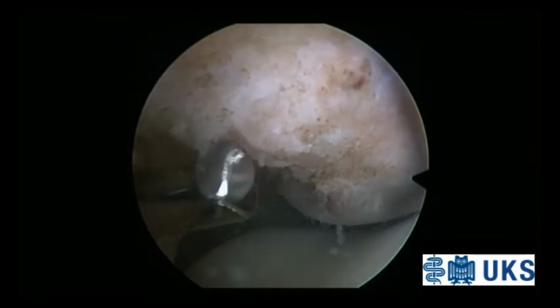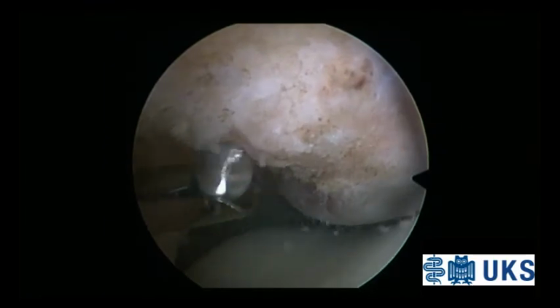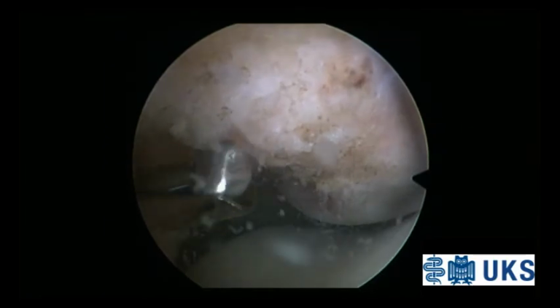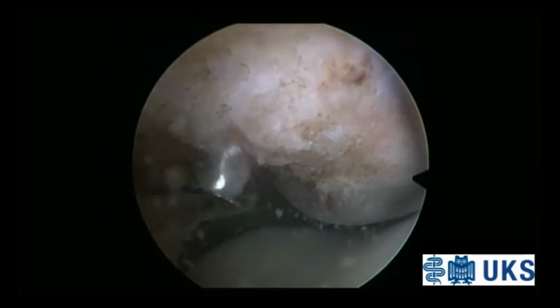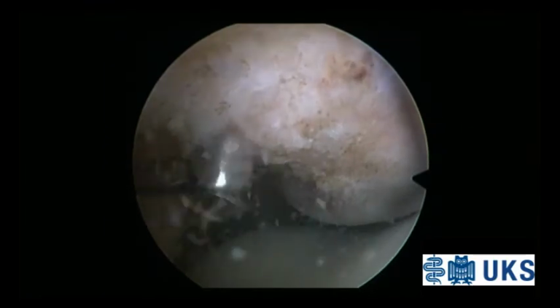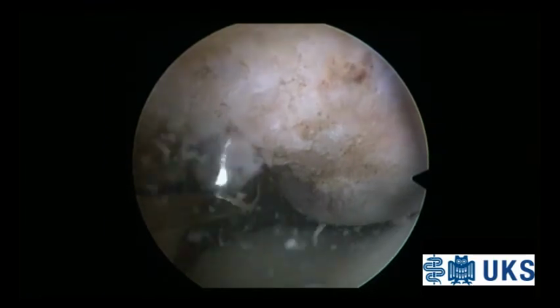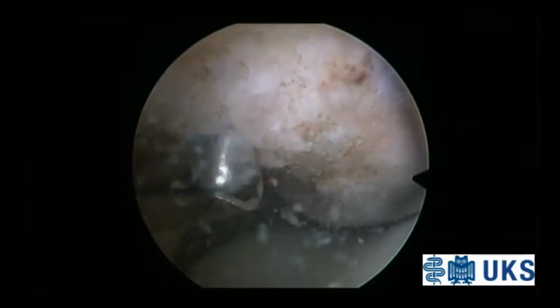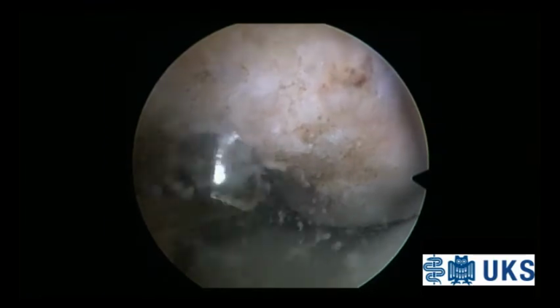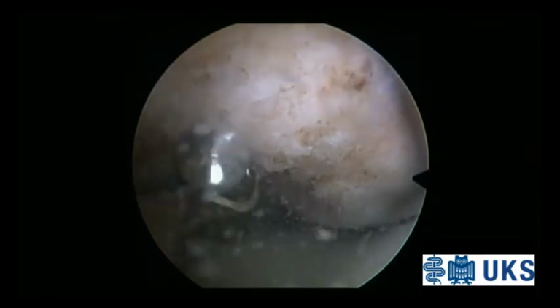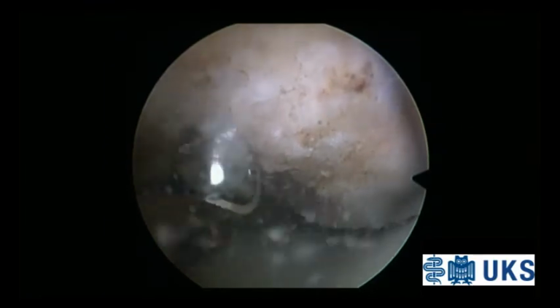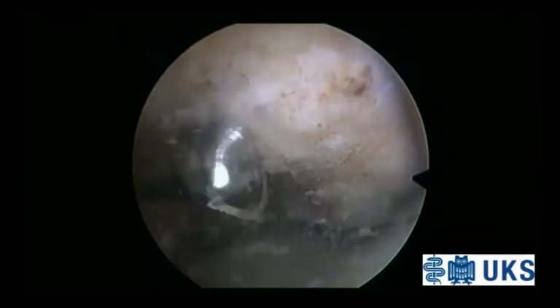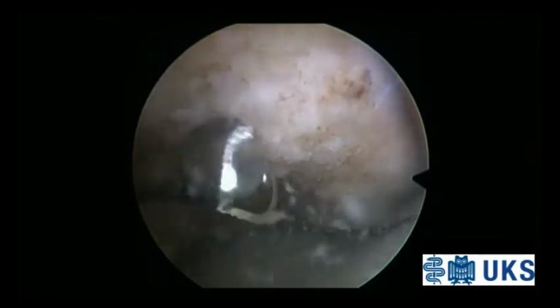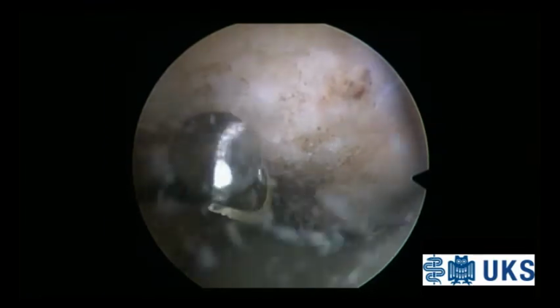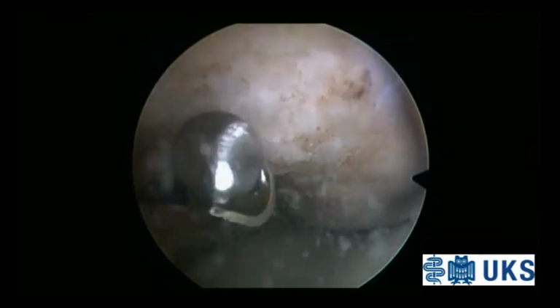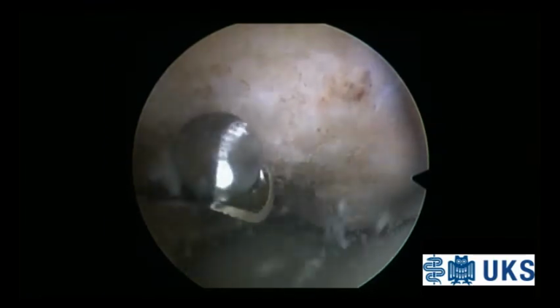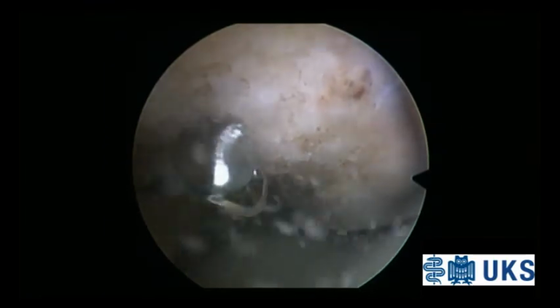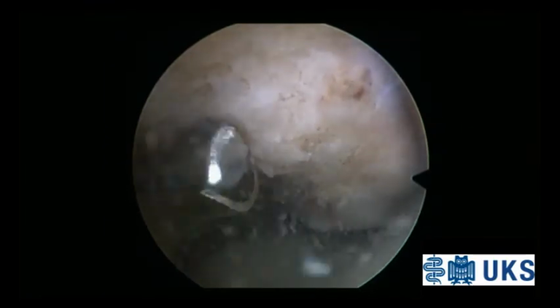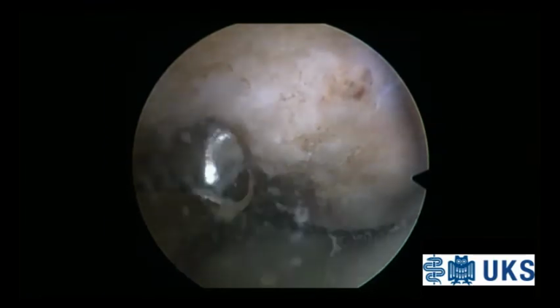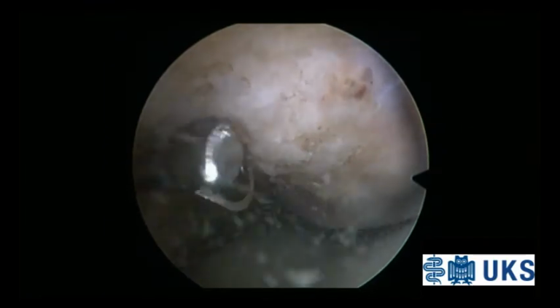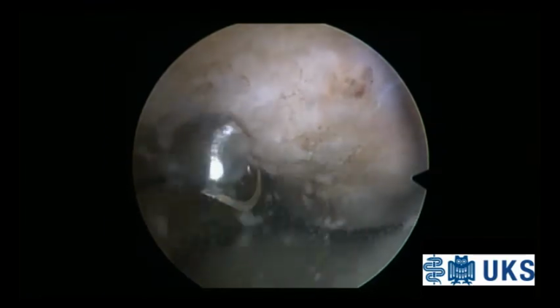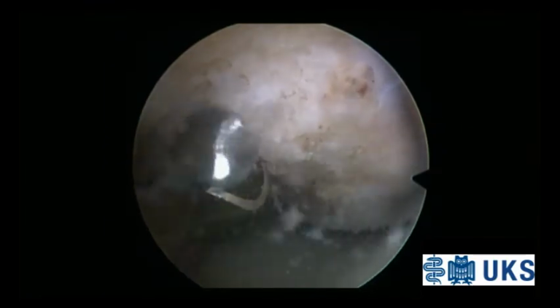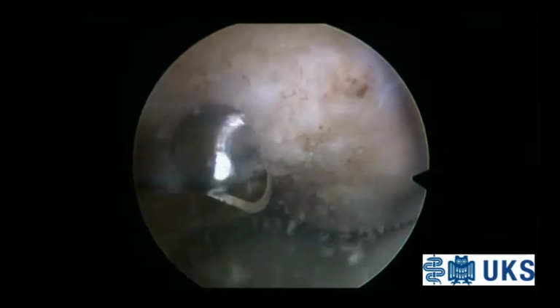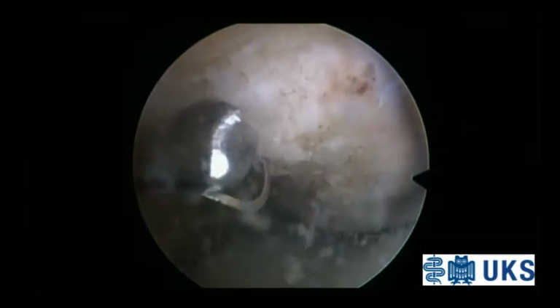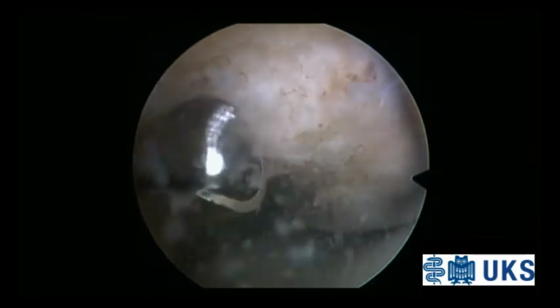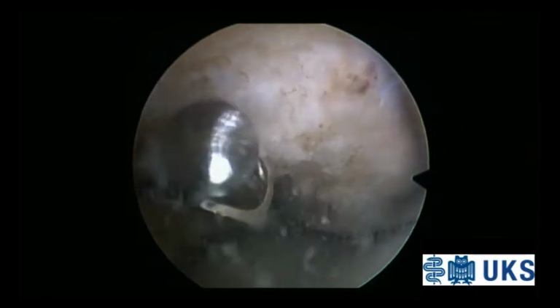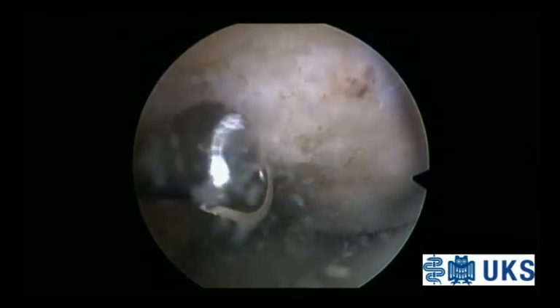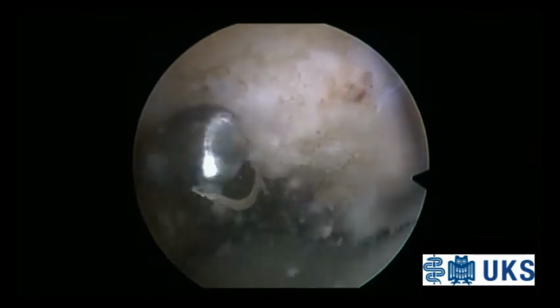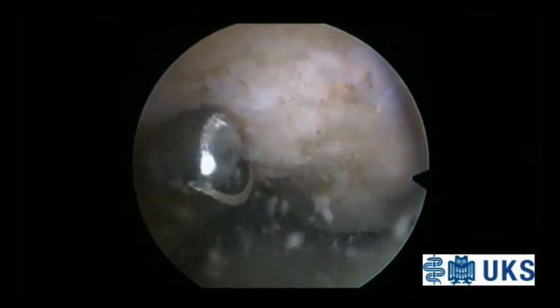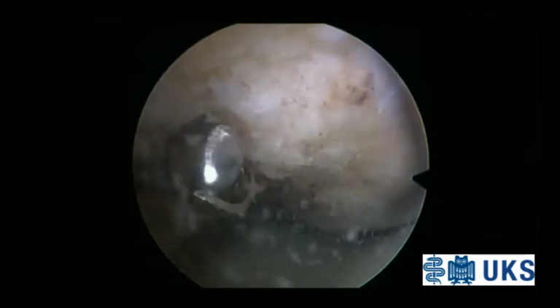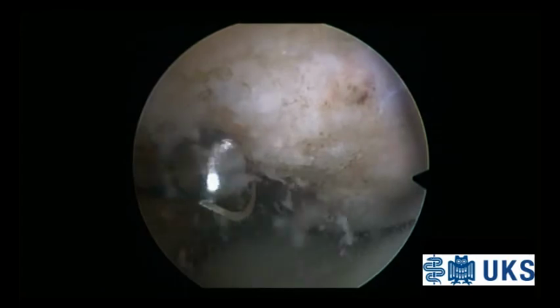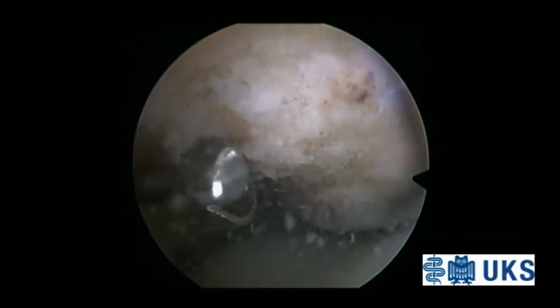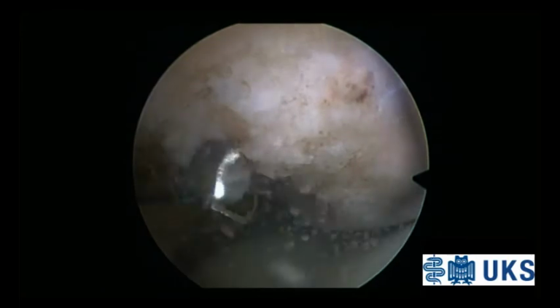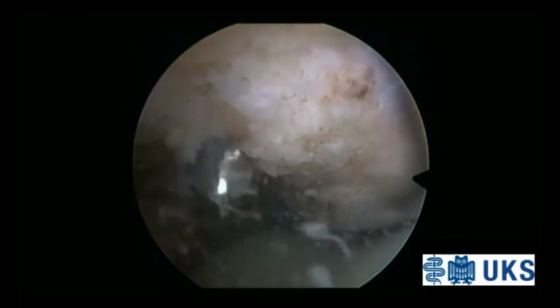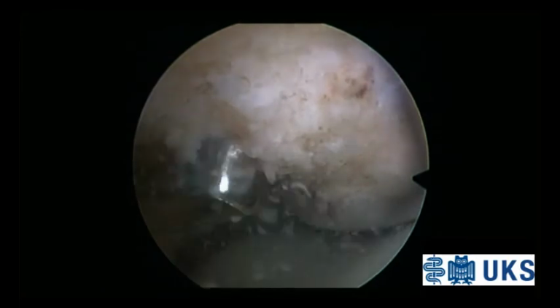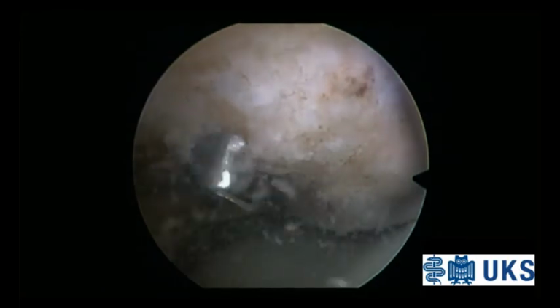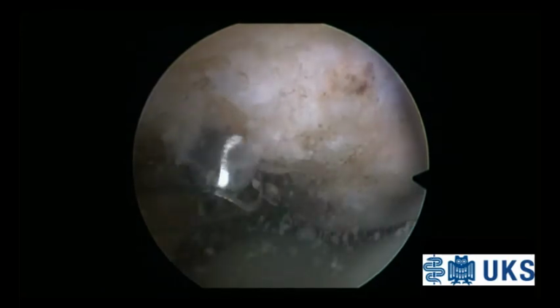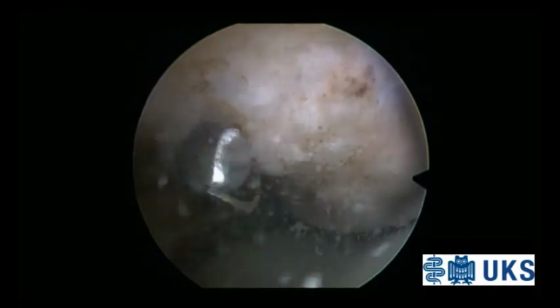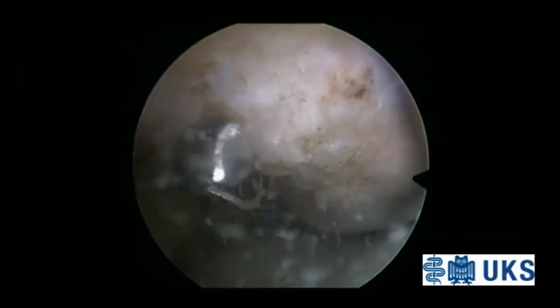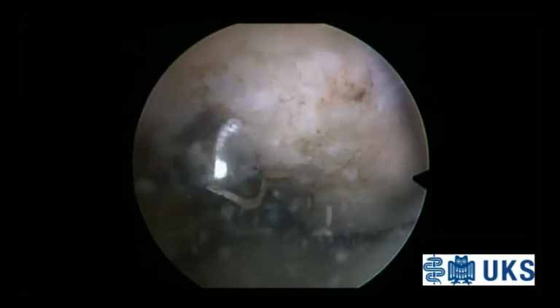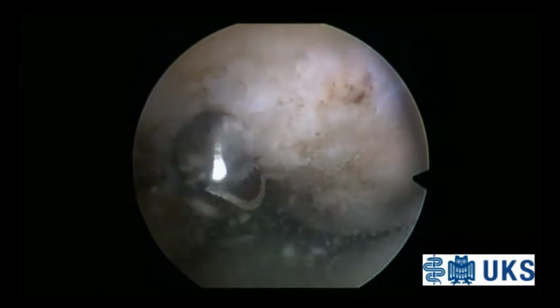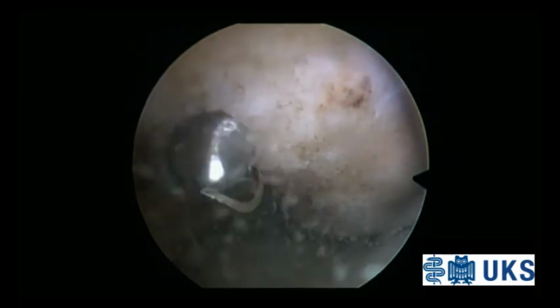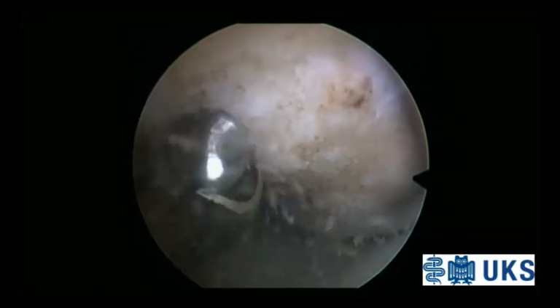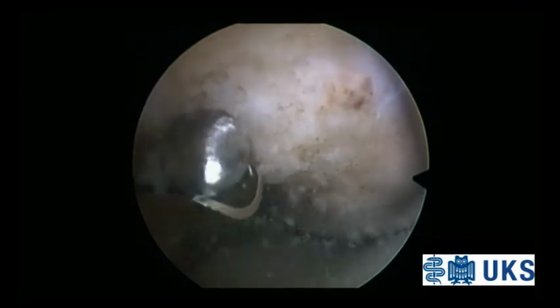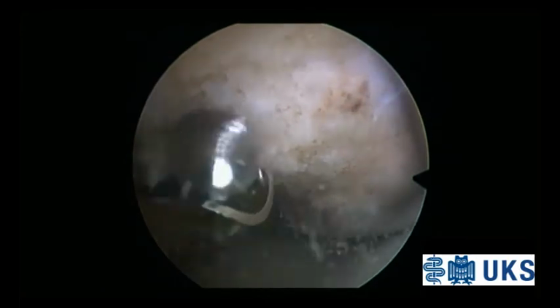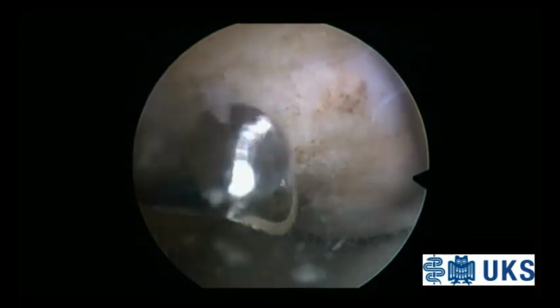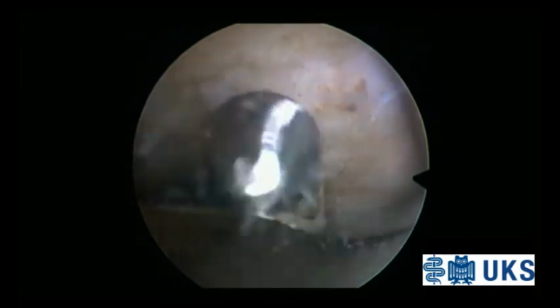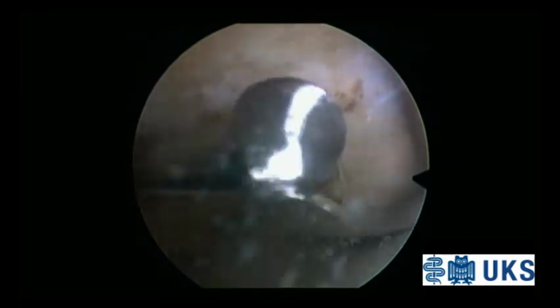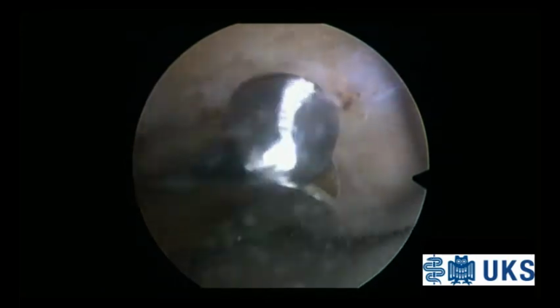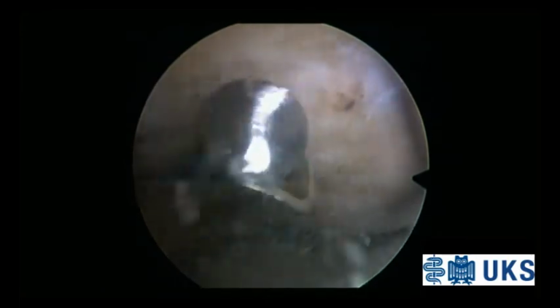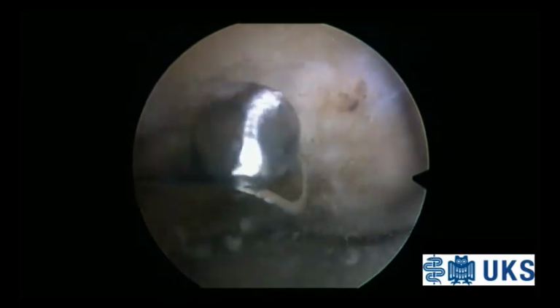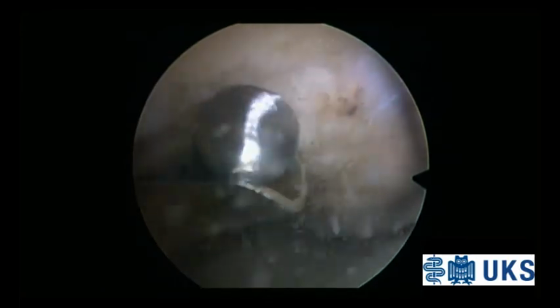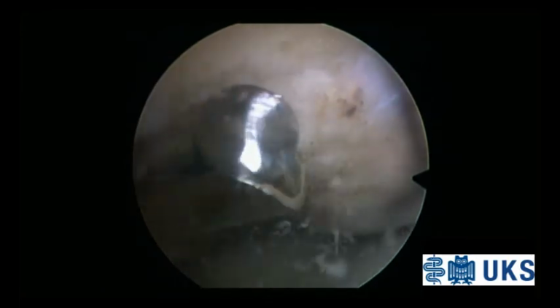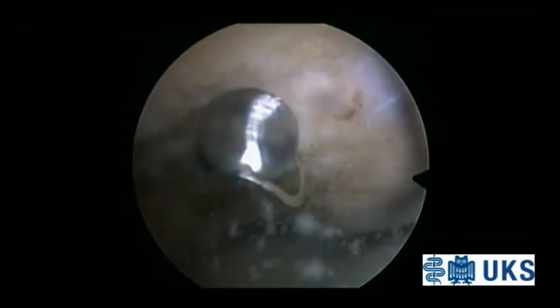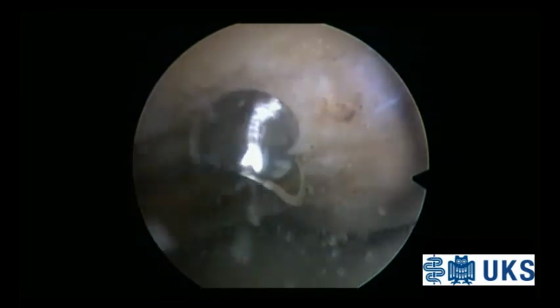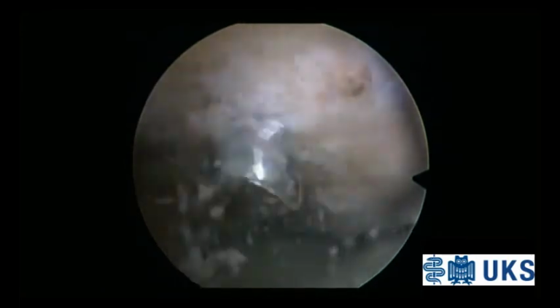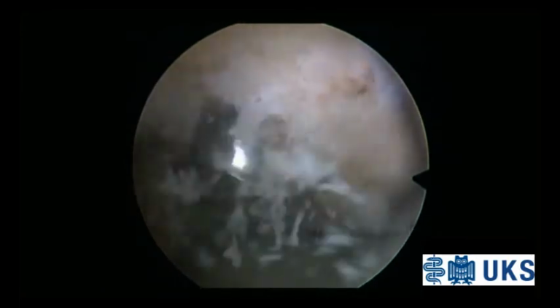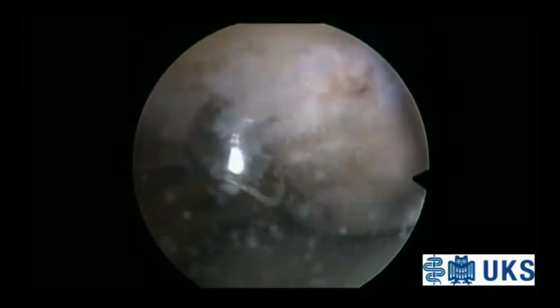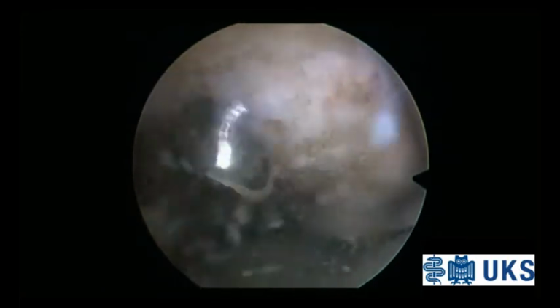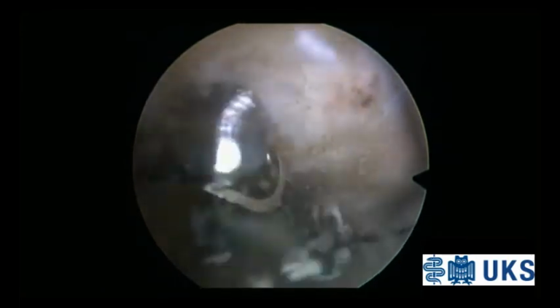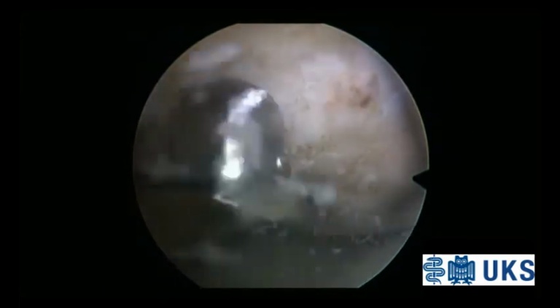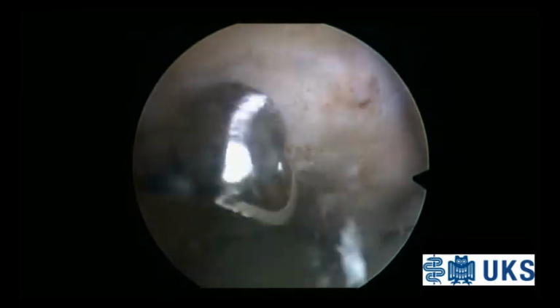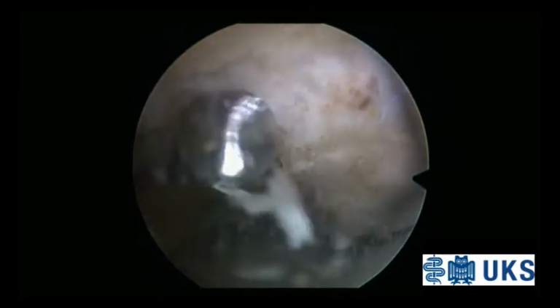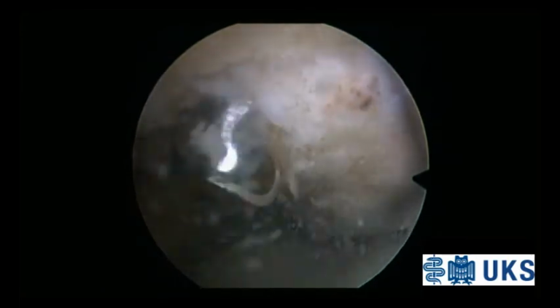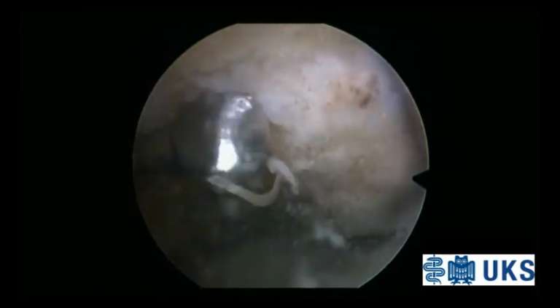The resection of the lower patellar pole is performed step by step using a 4 mm burr.